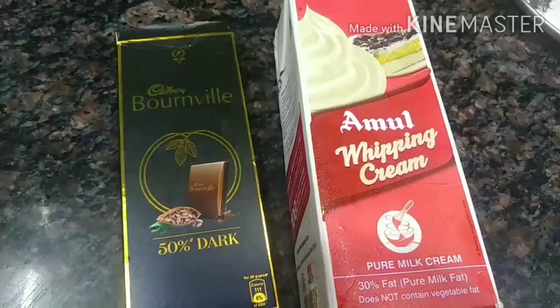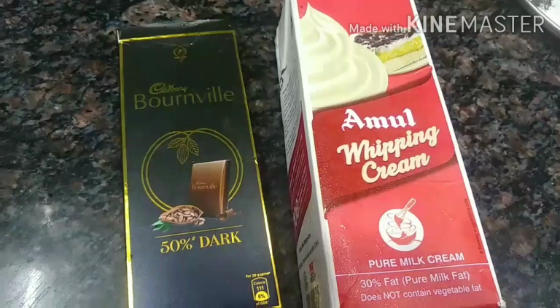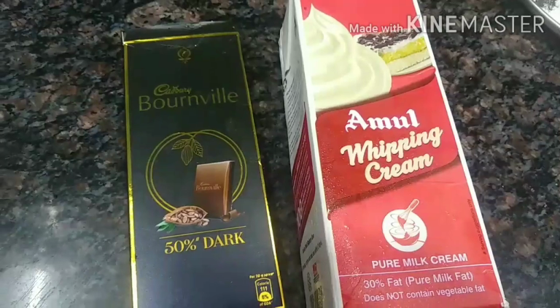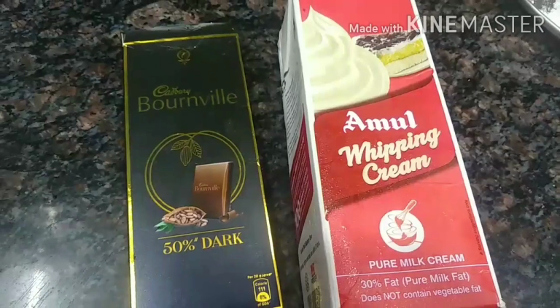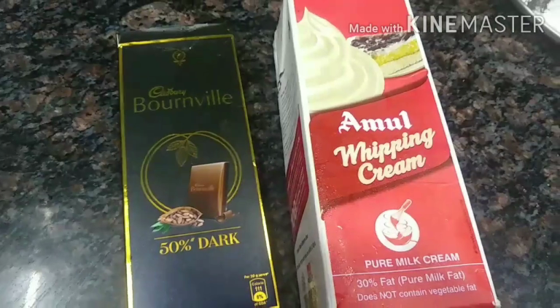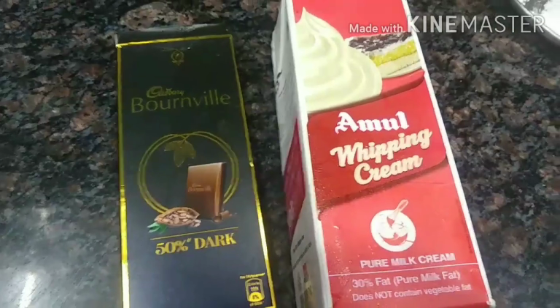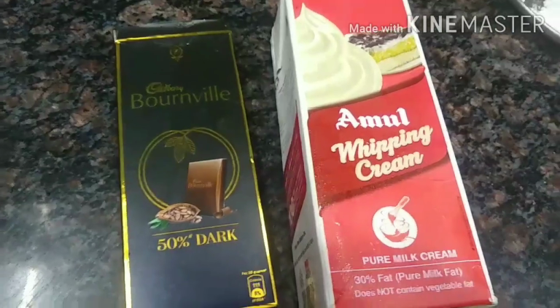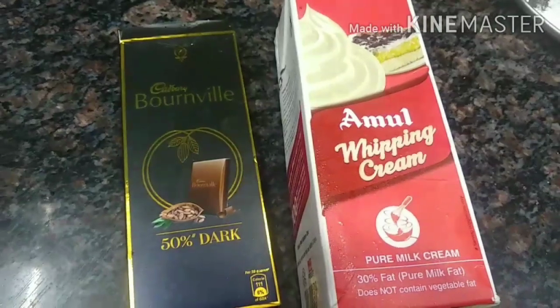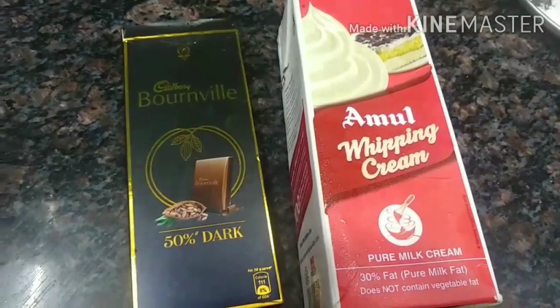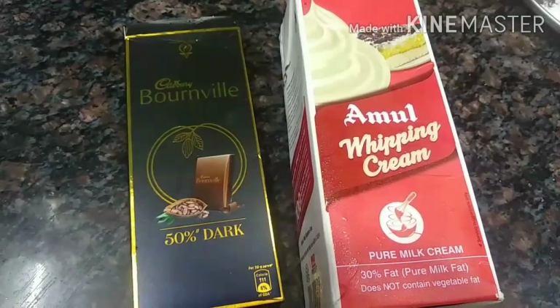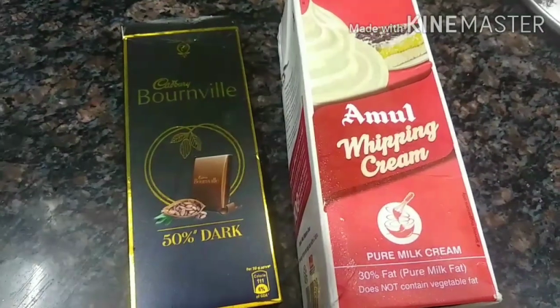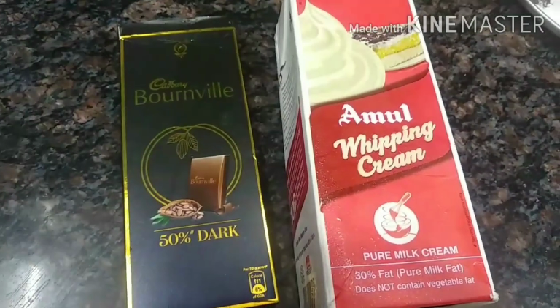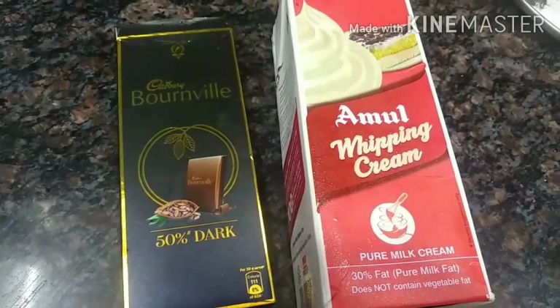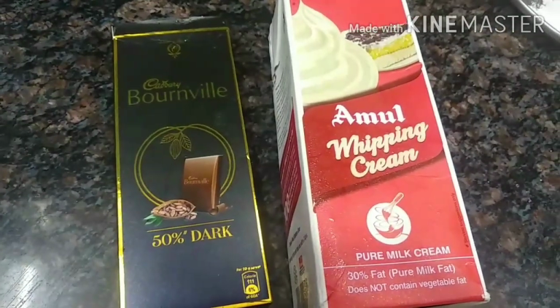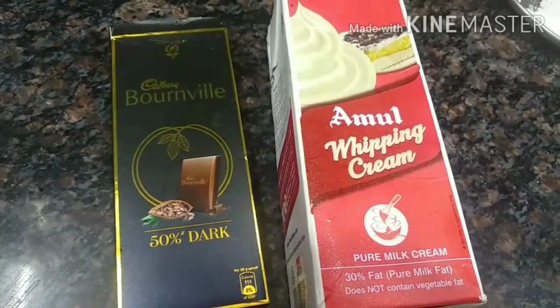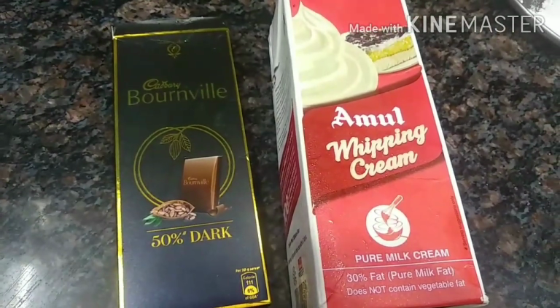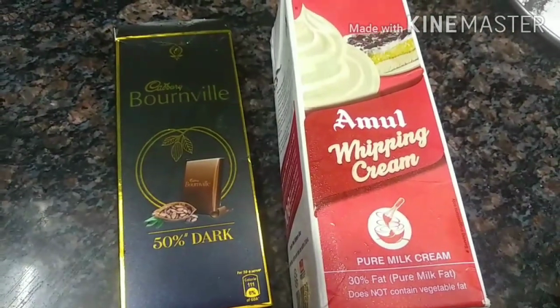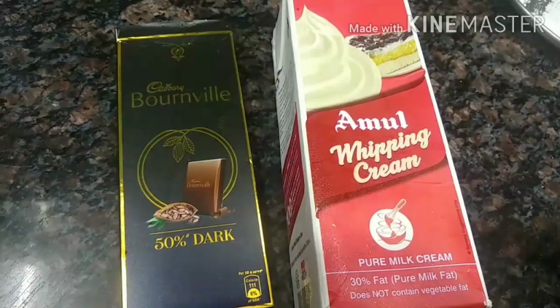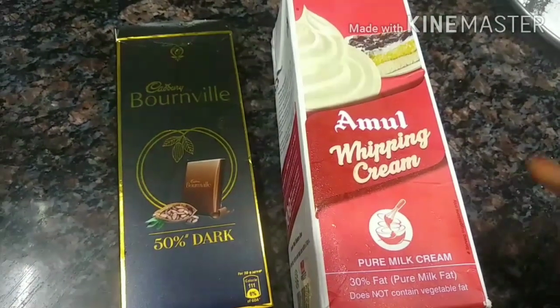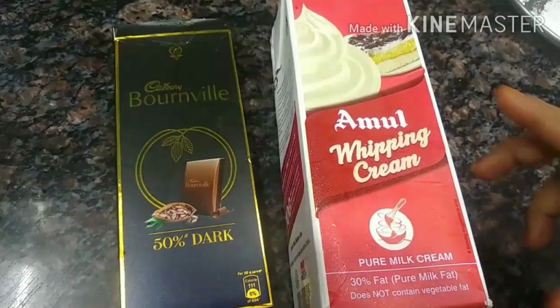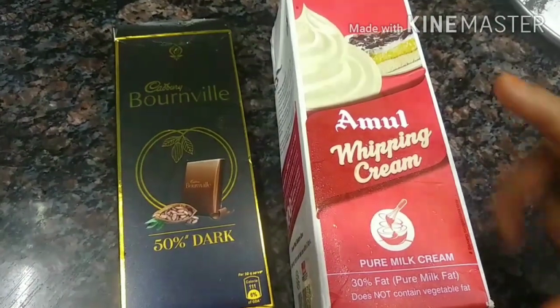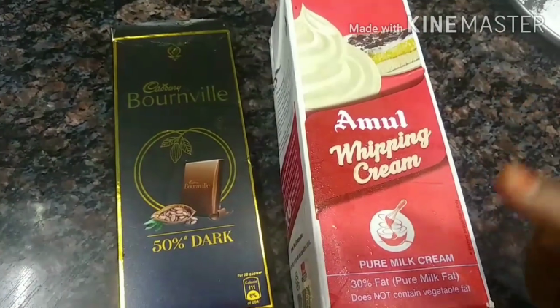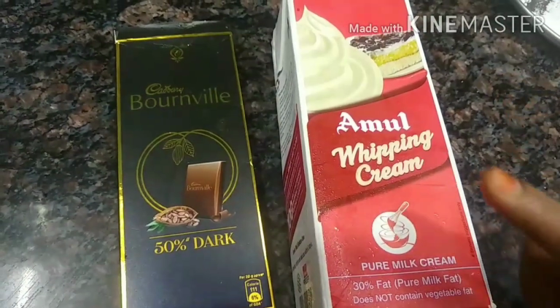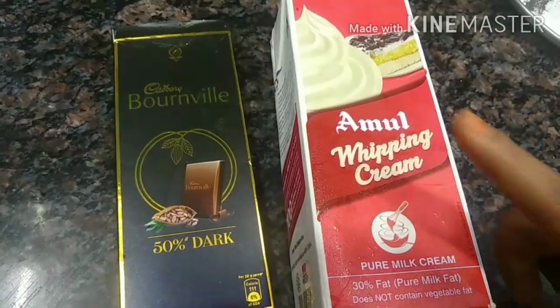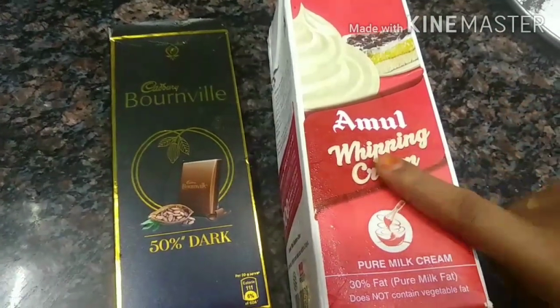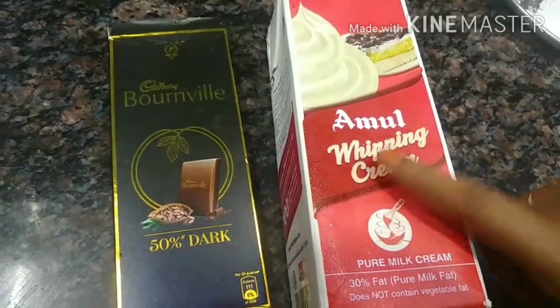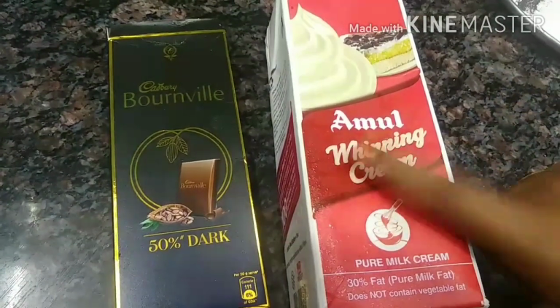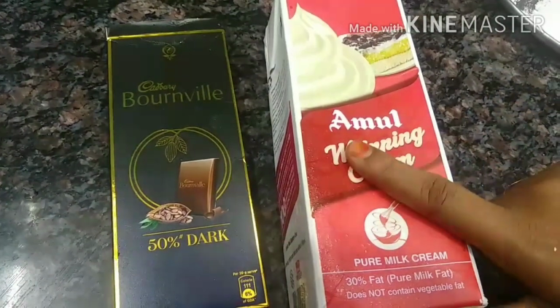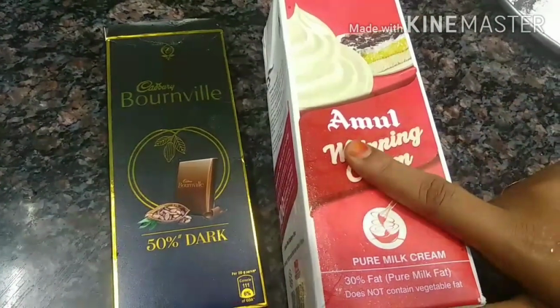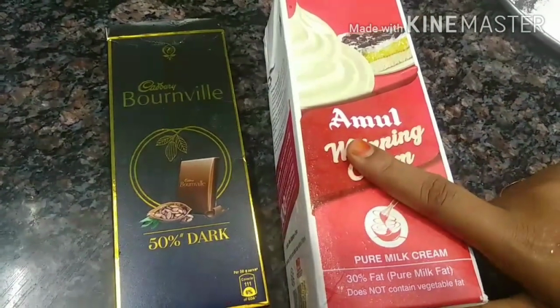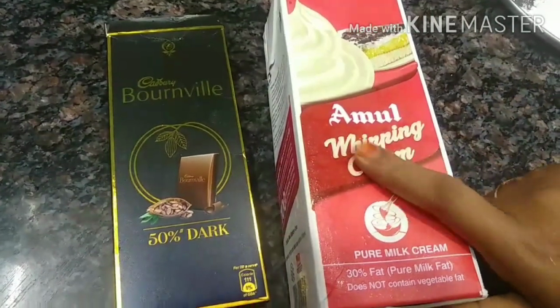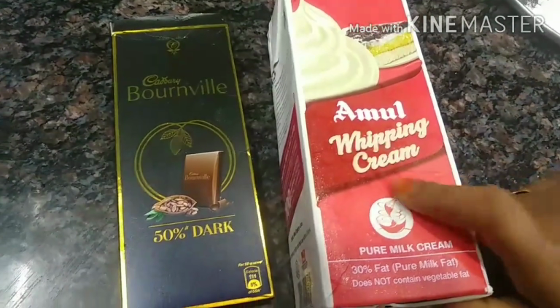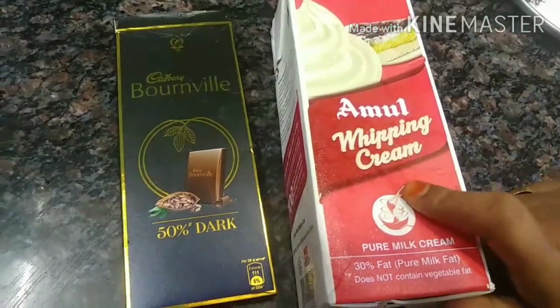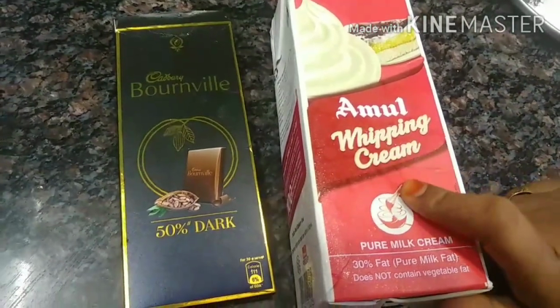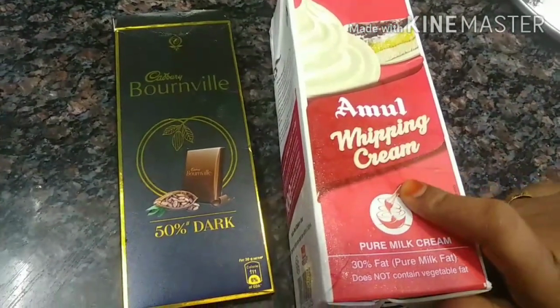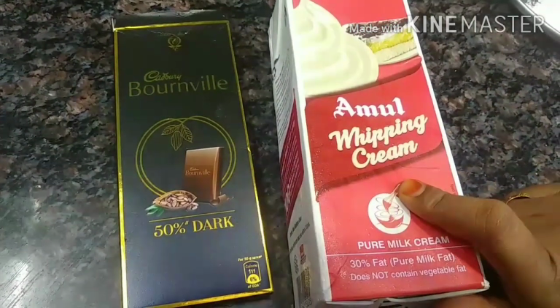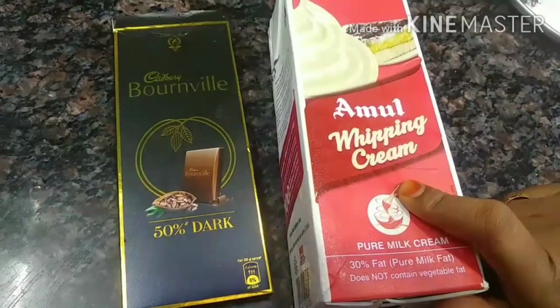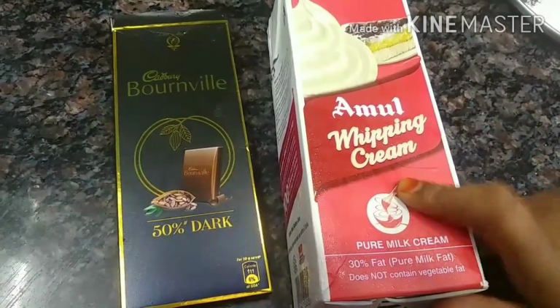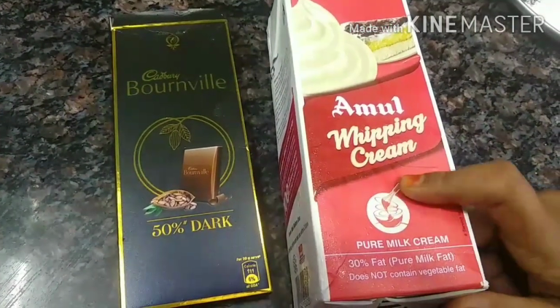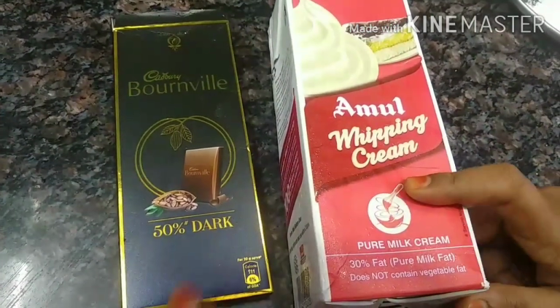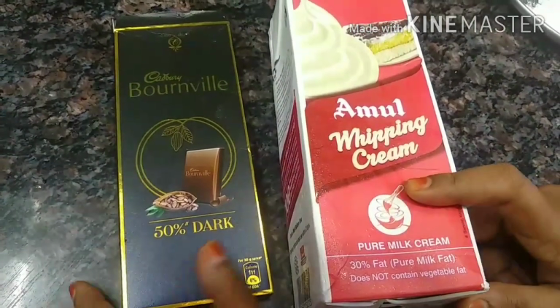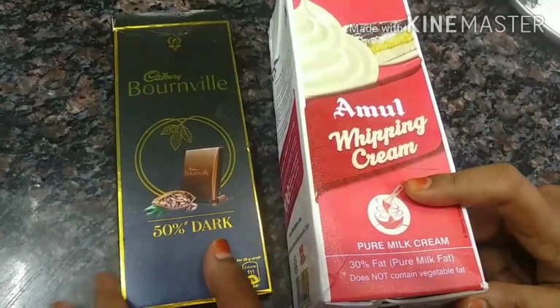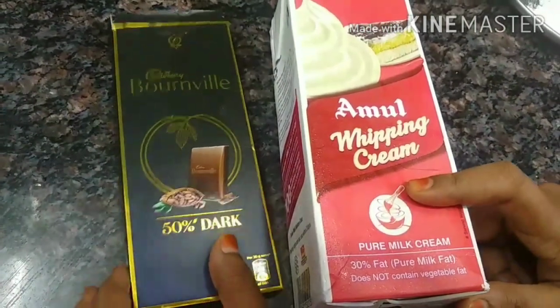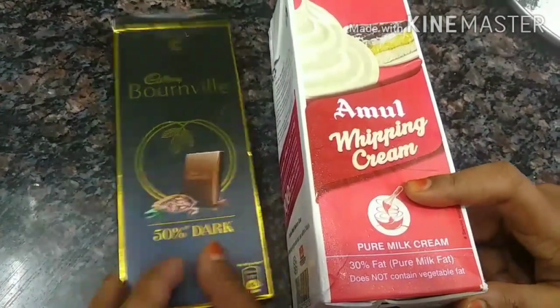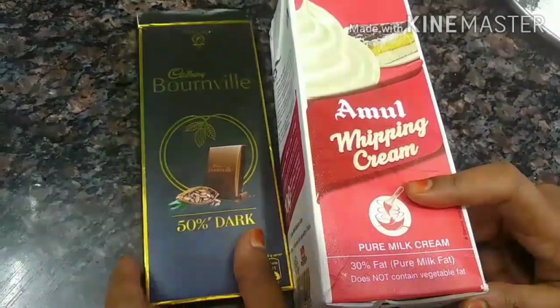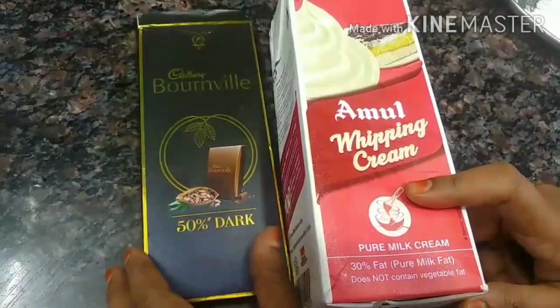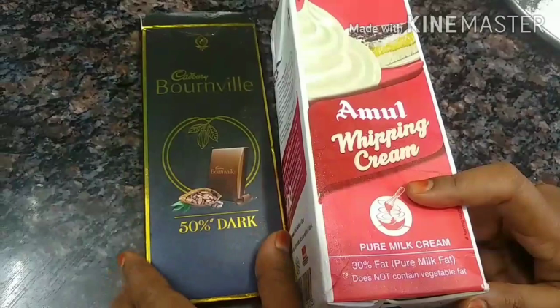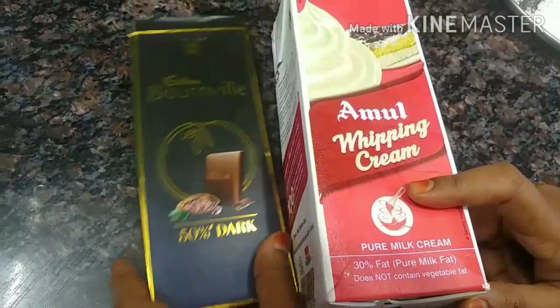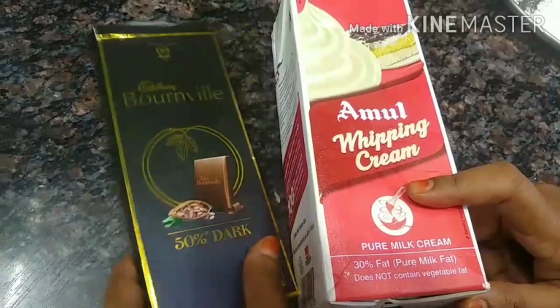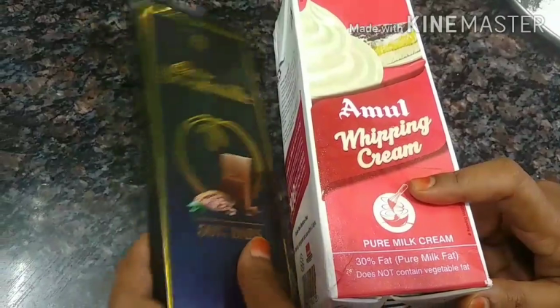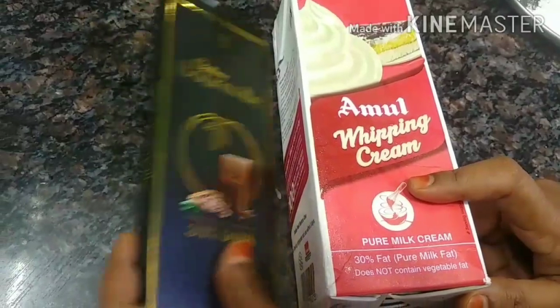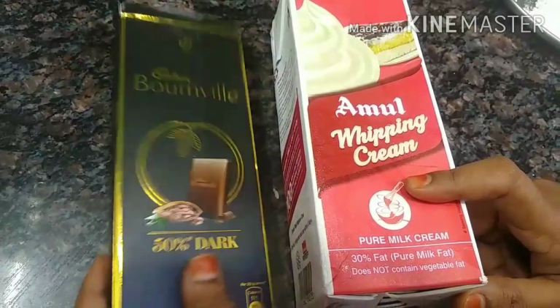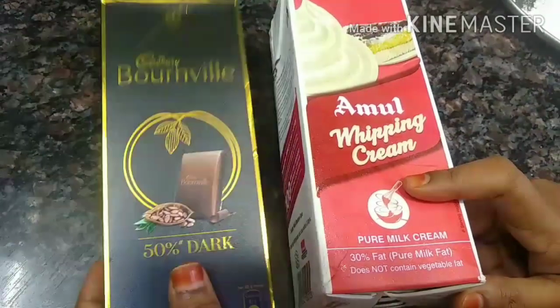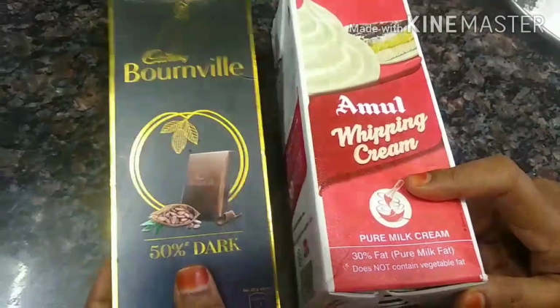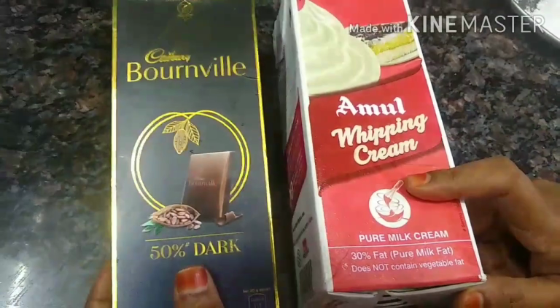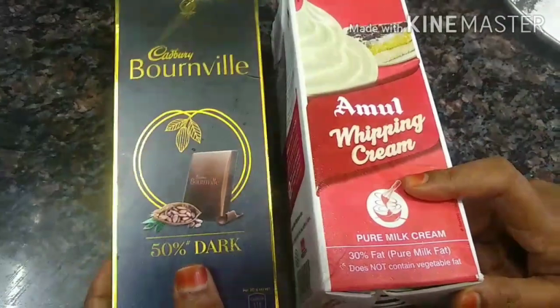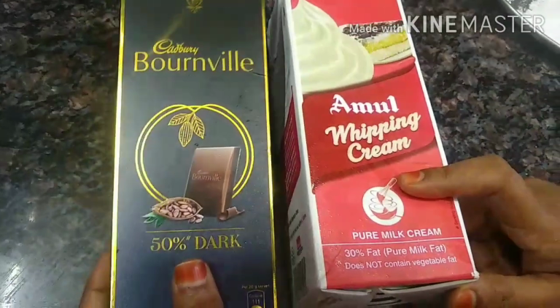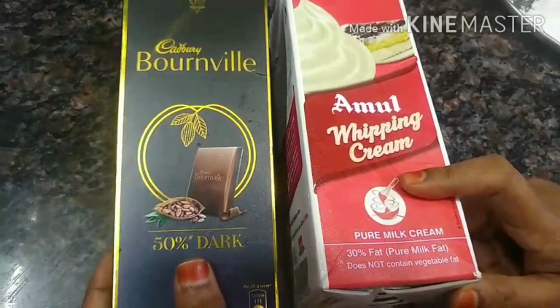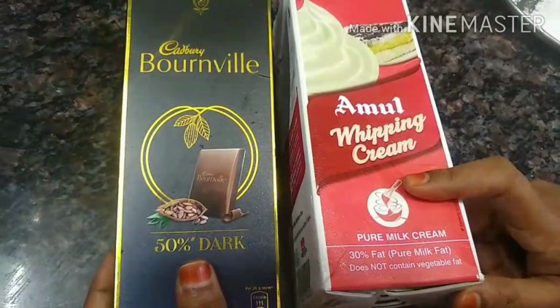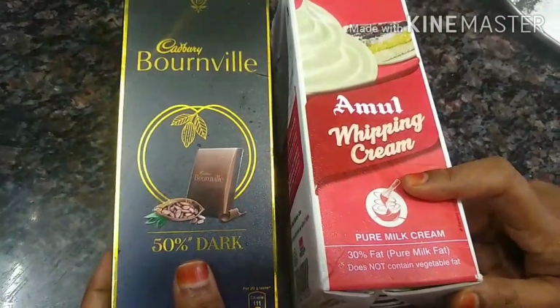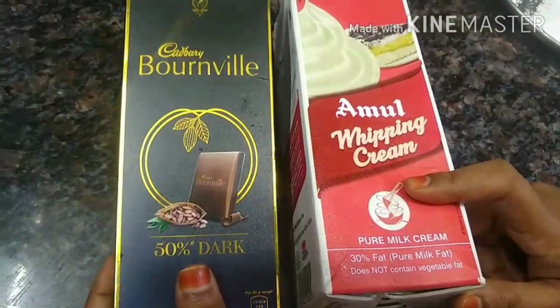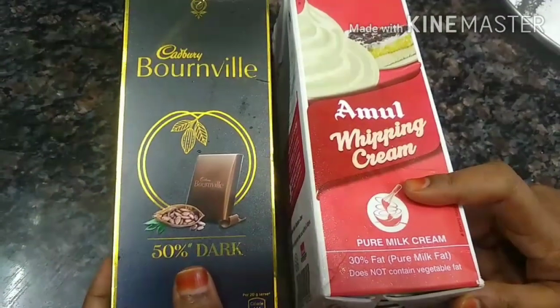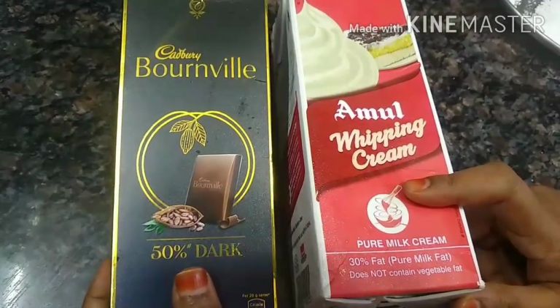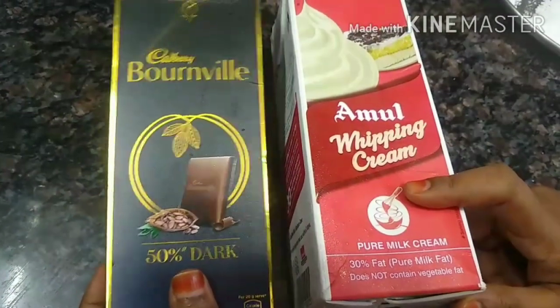Hello friends. Welcome back to my channel. This recipe is 50% dark chocolate.